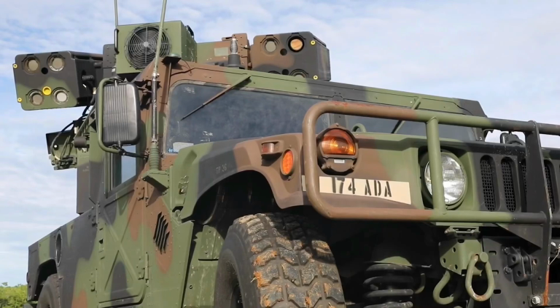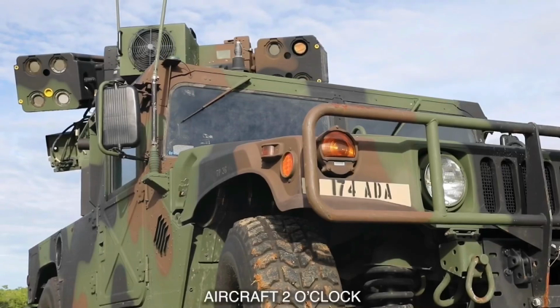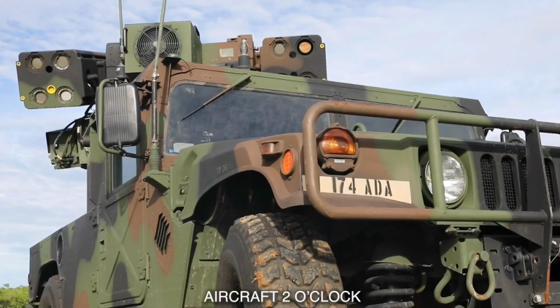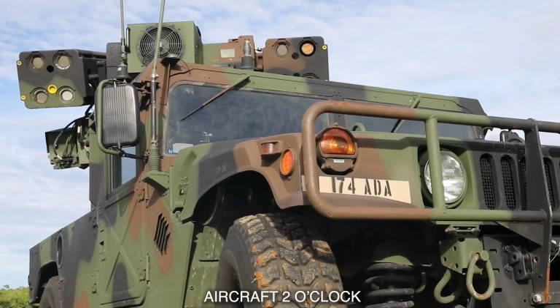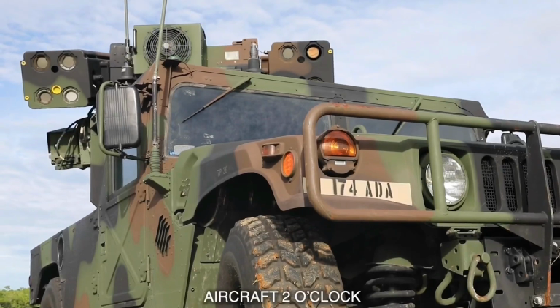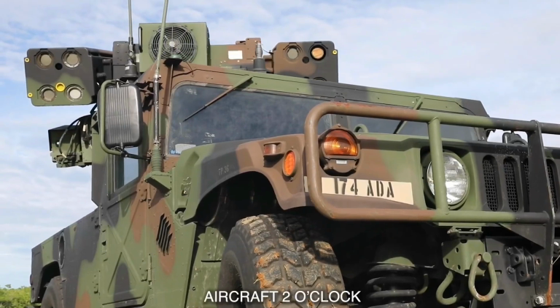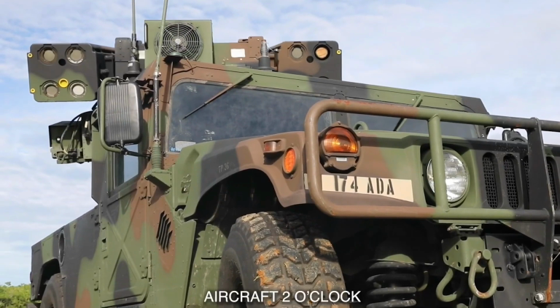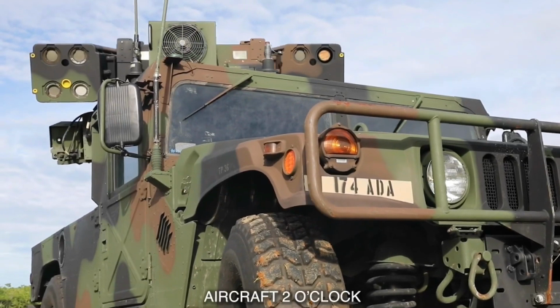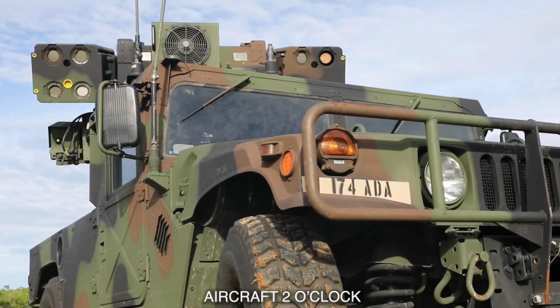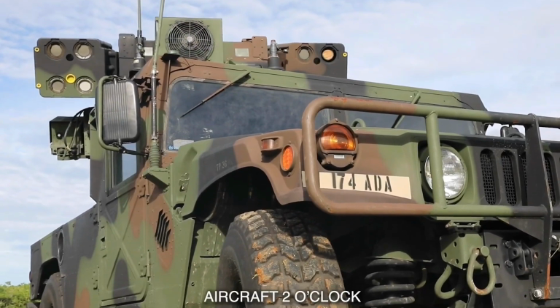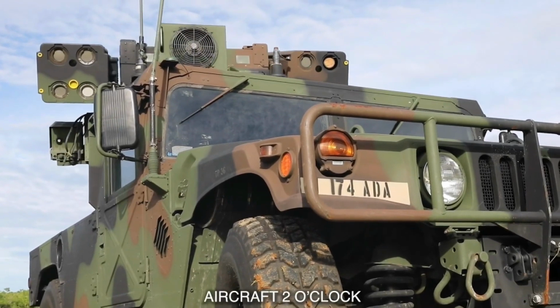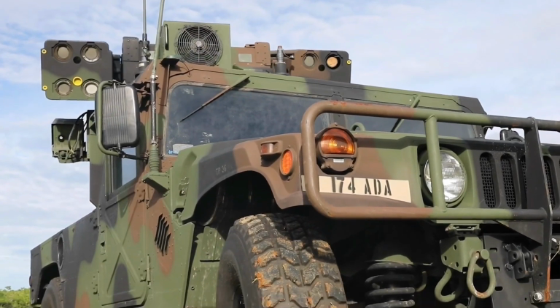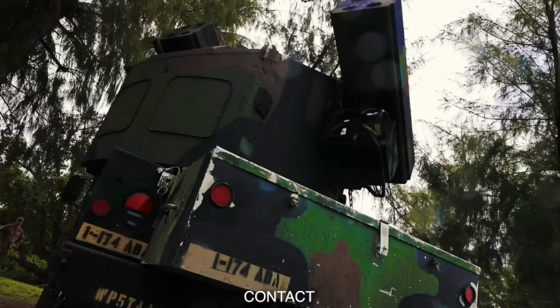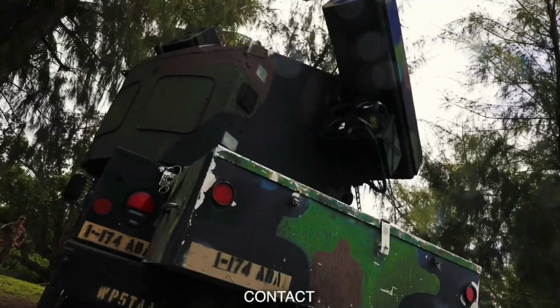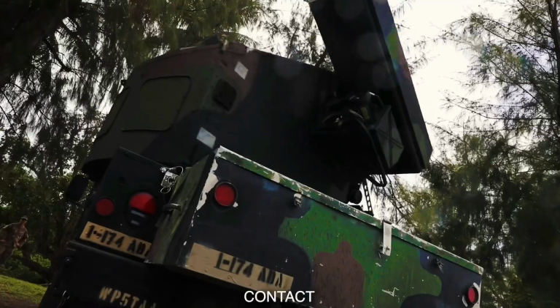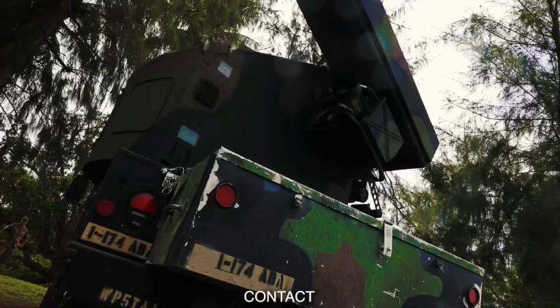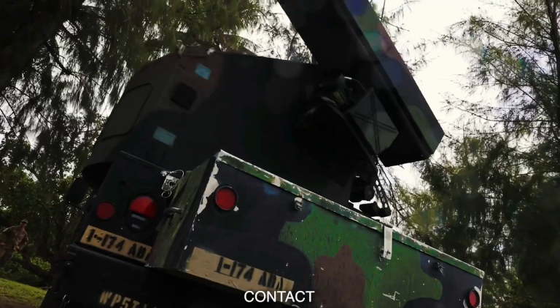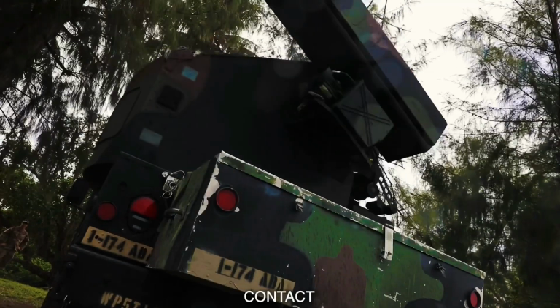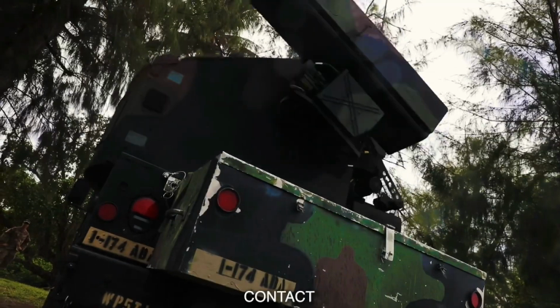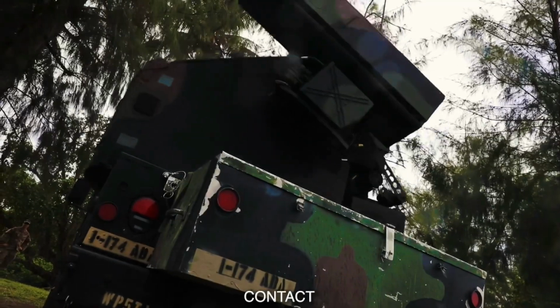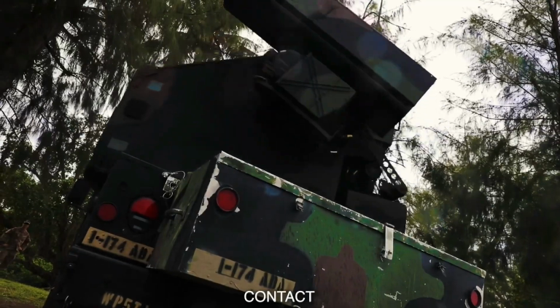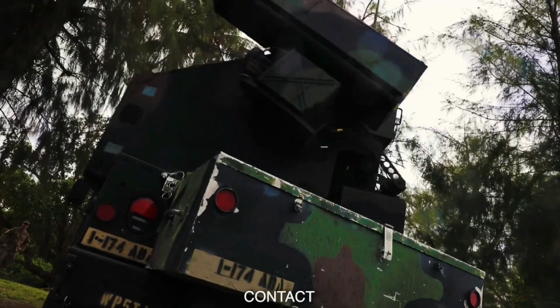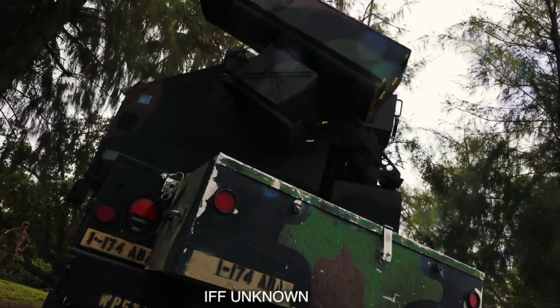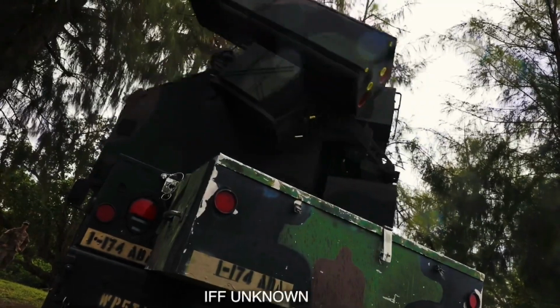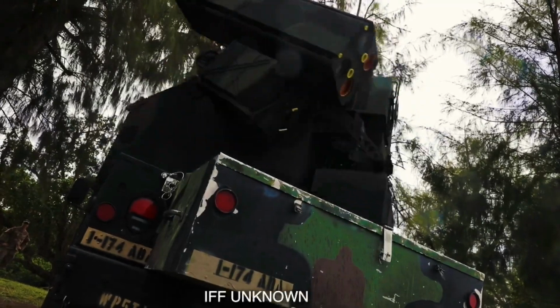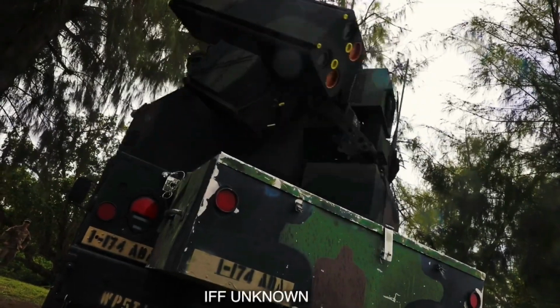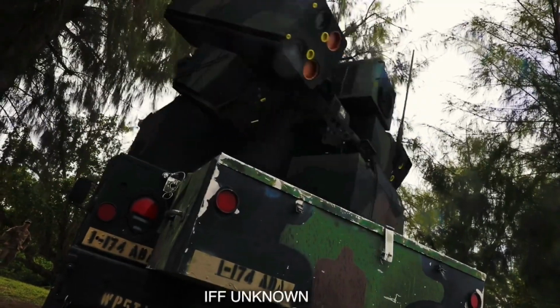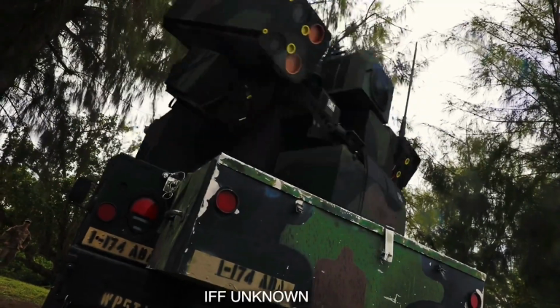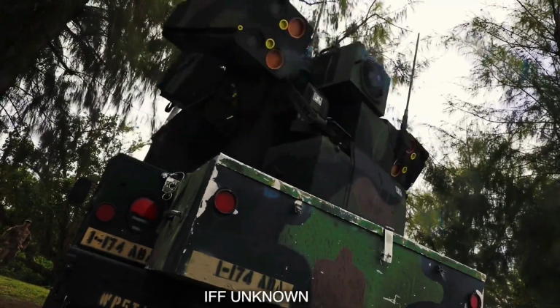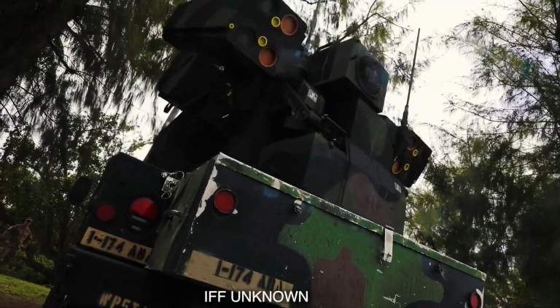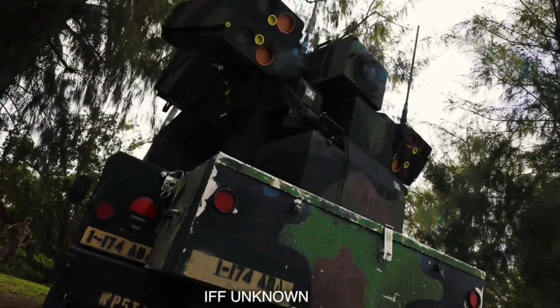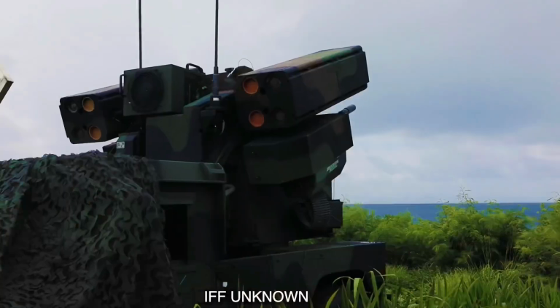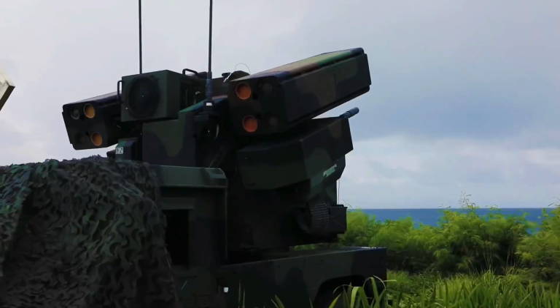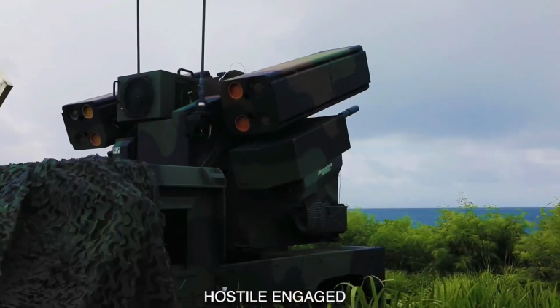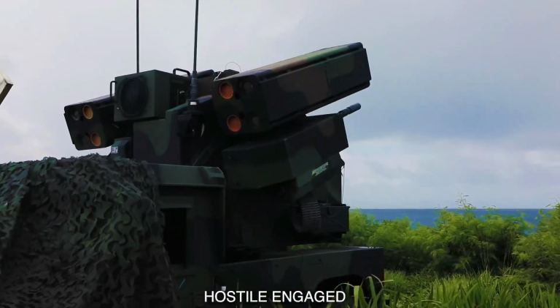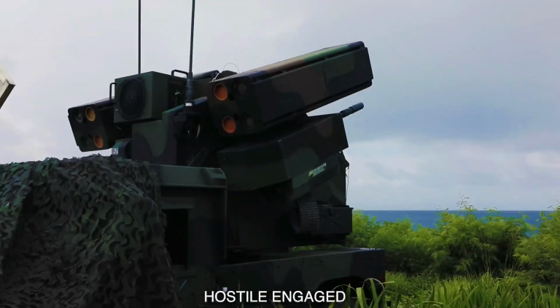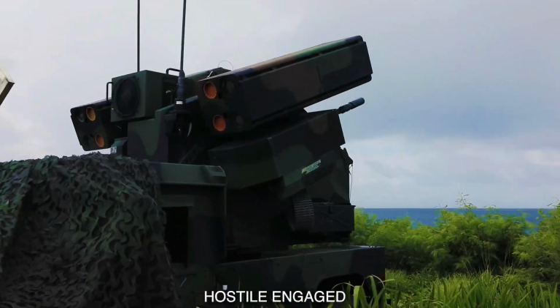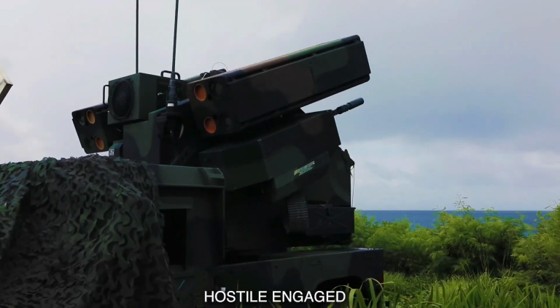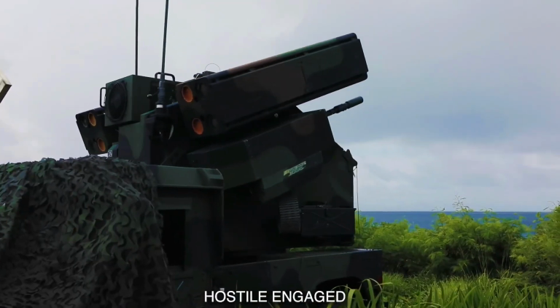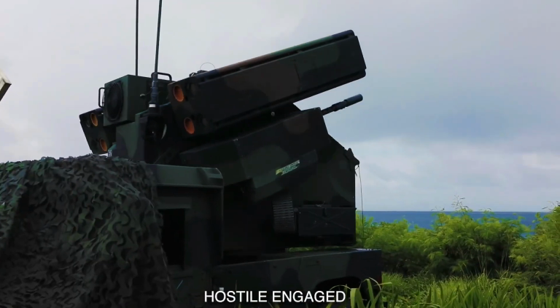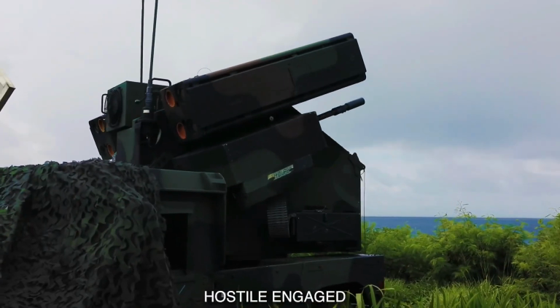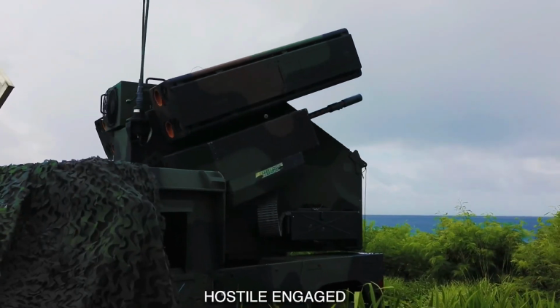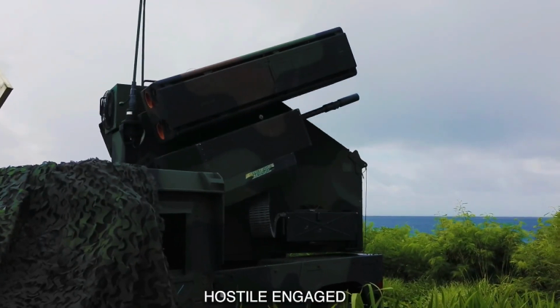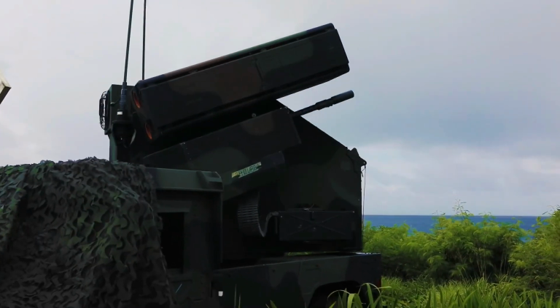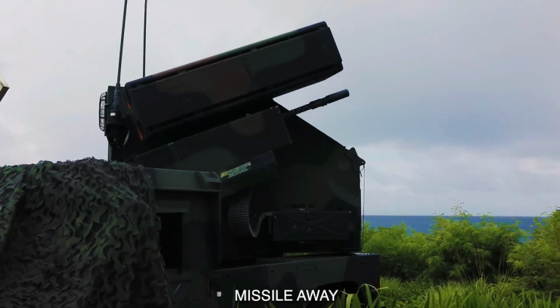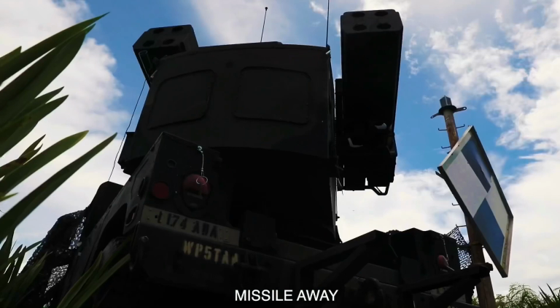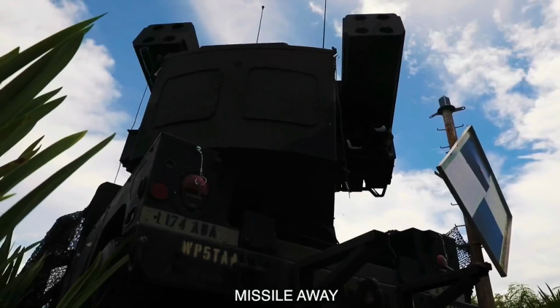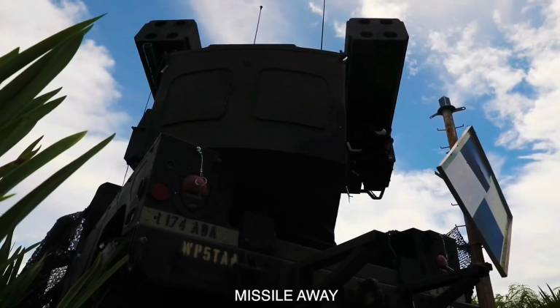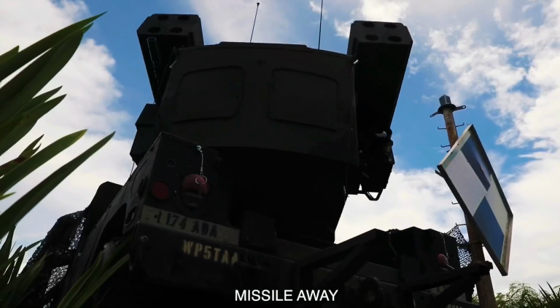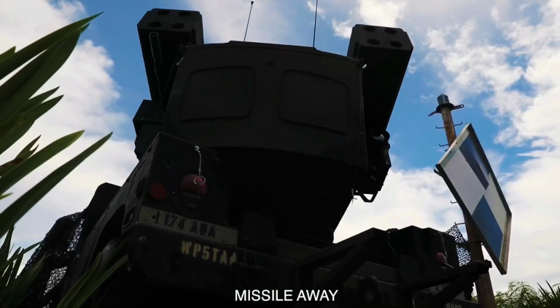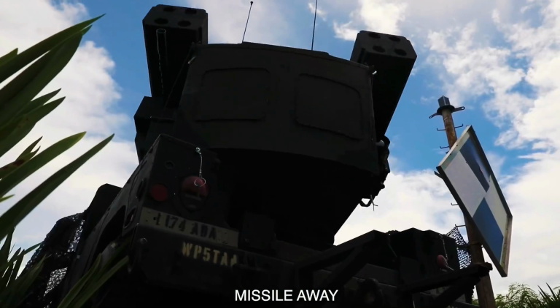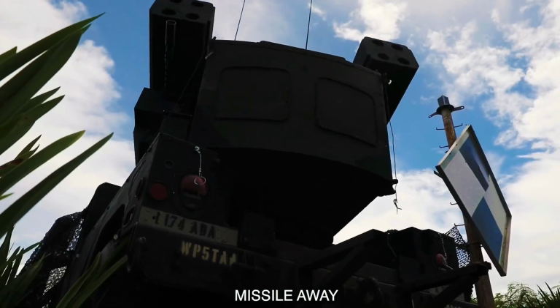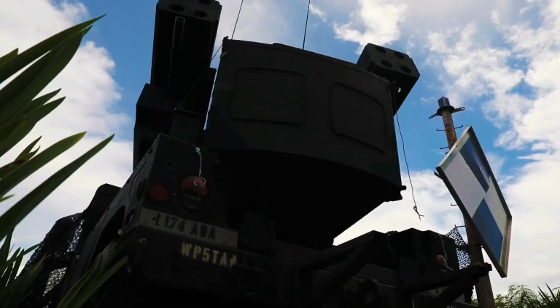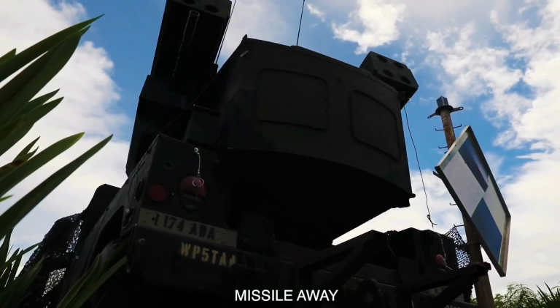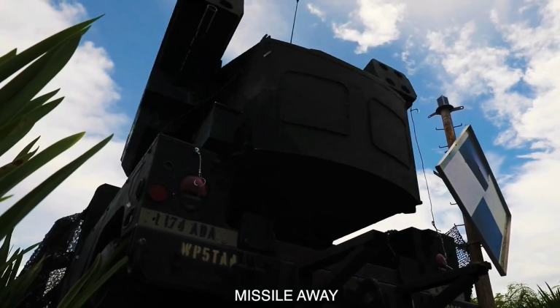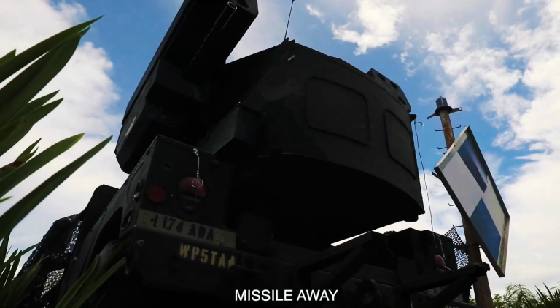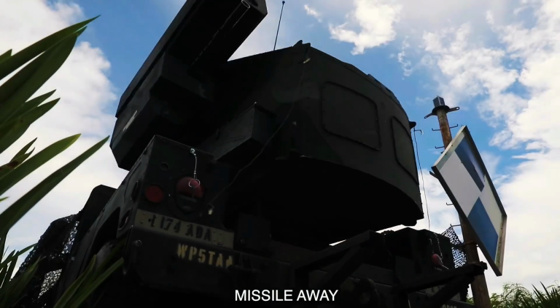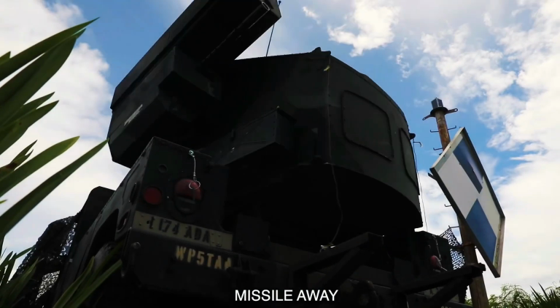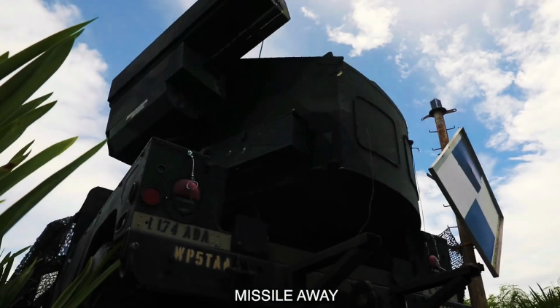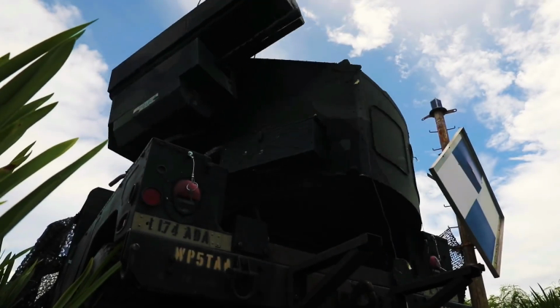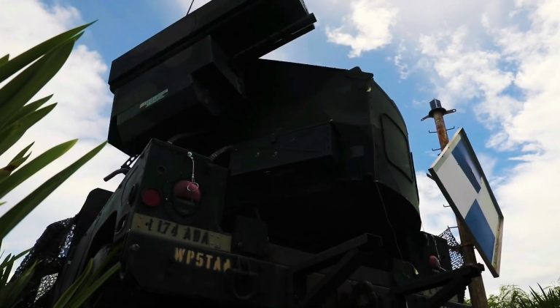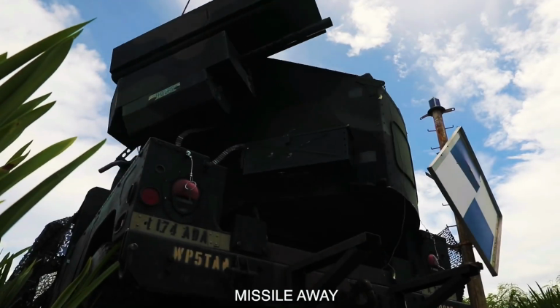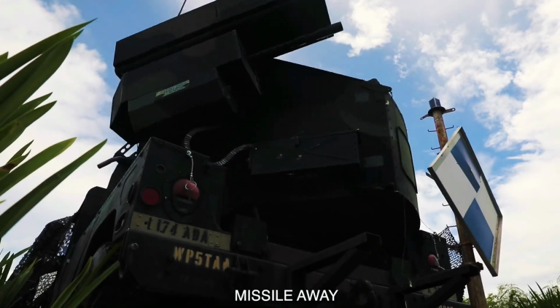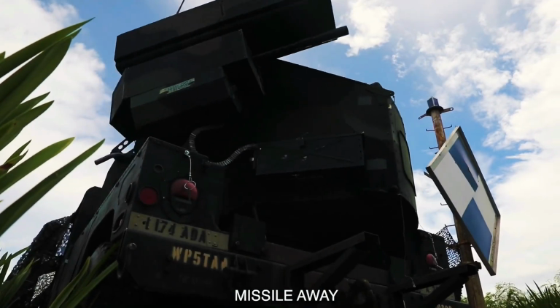Aircraft two o'clock. Contact. IFF unknown. Eyes on gauge. Missile away. Missile away. Missile away.